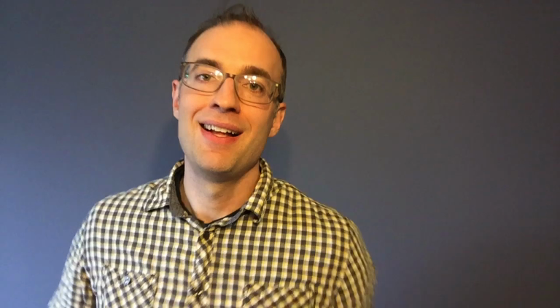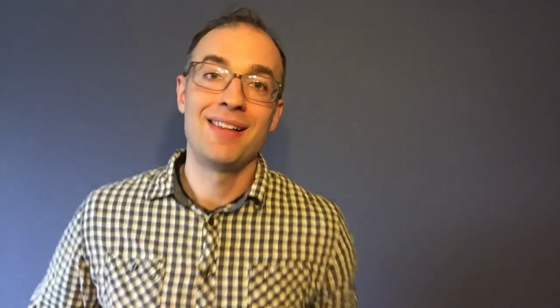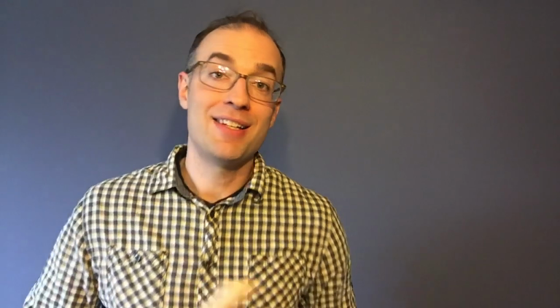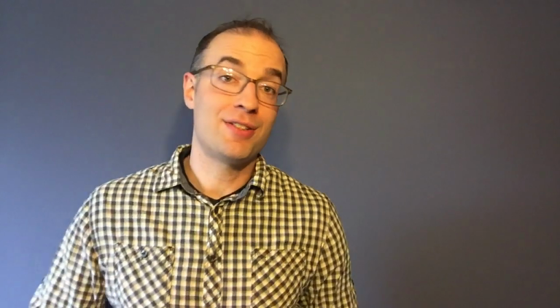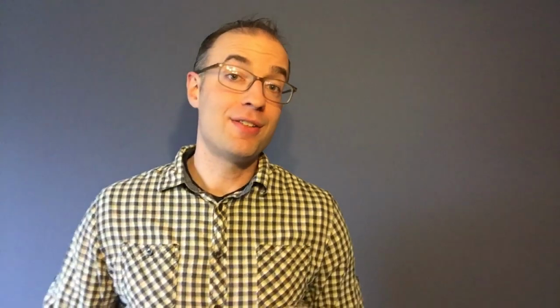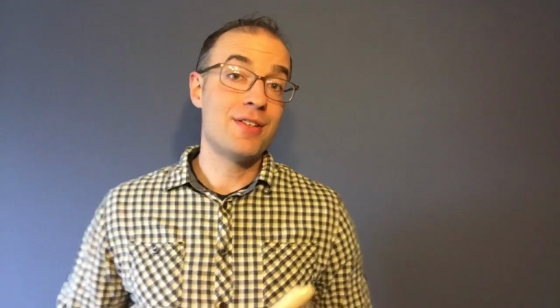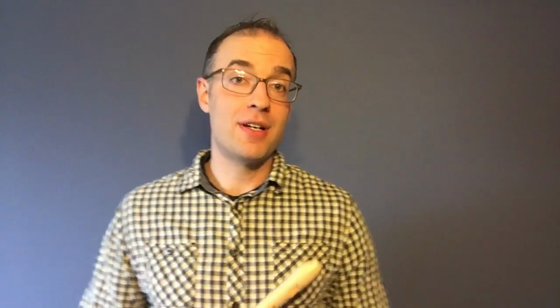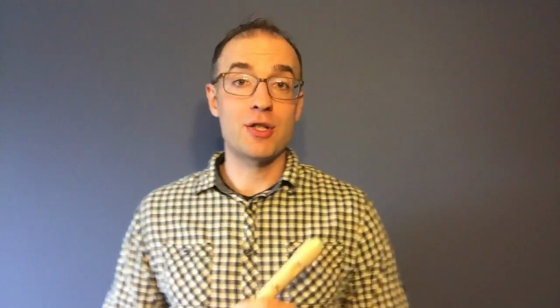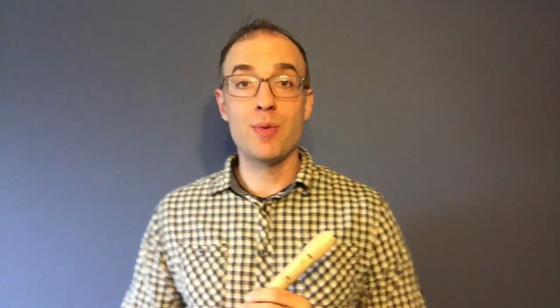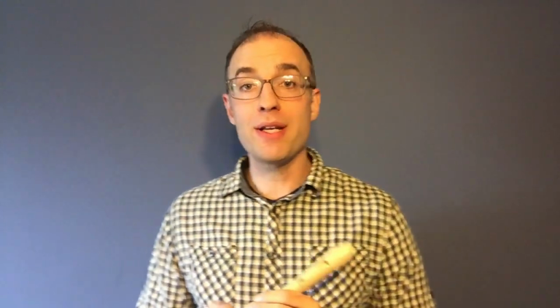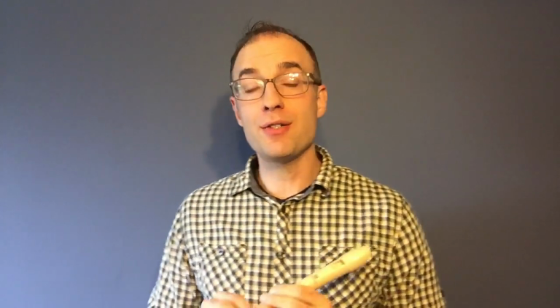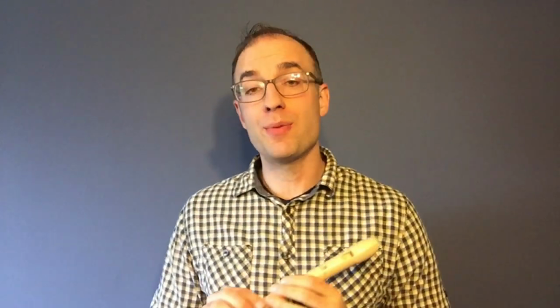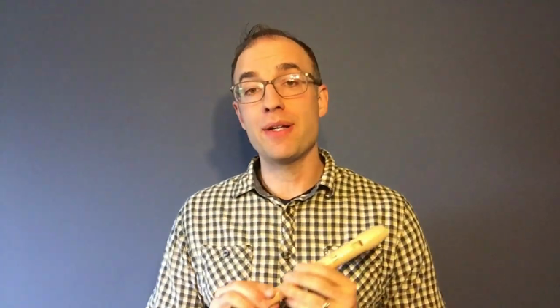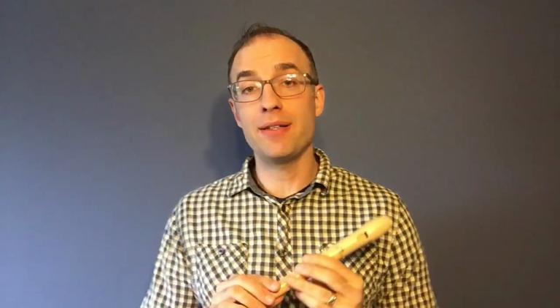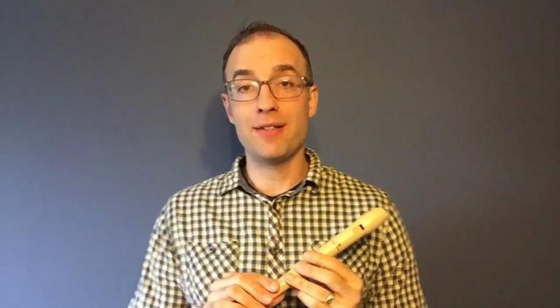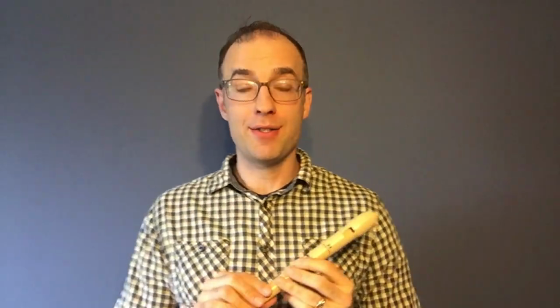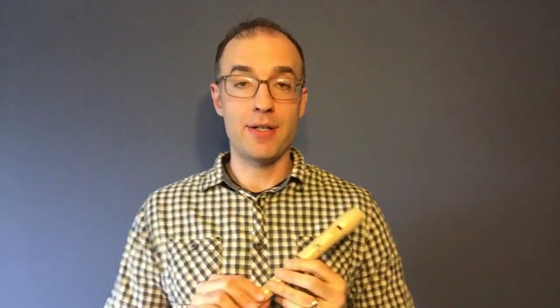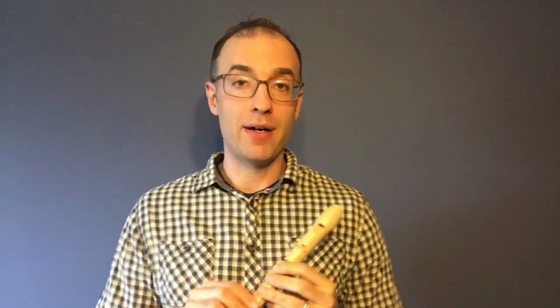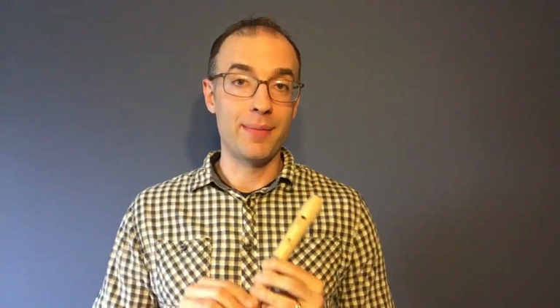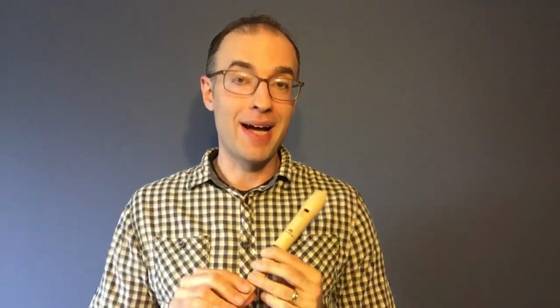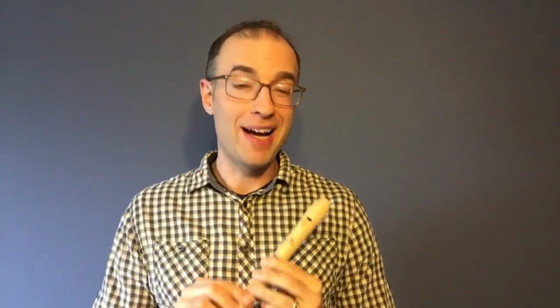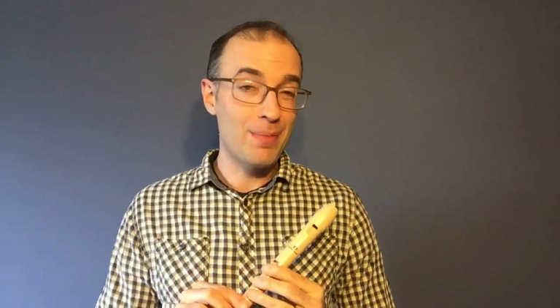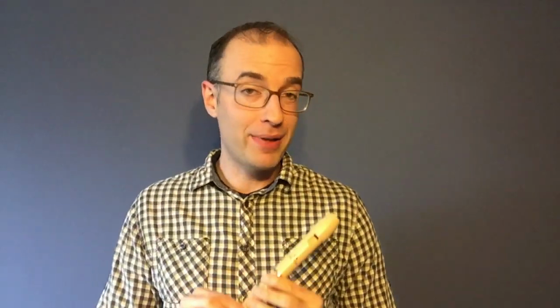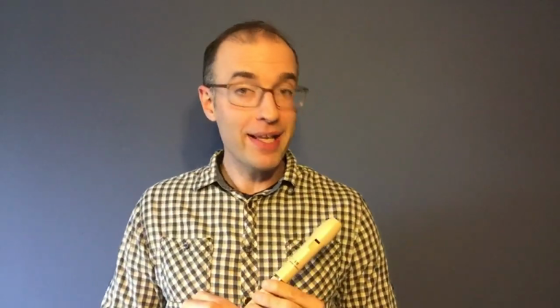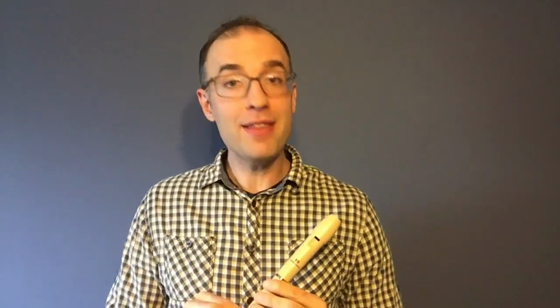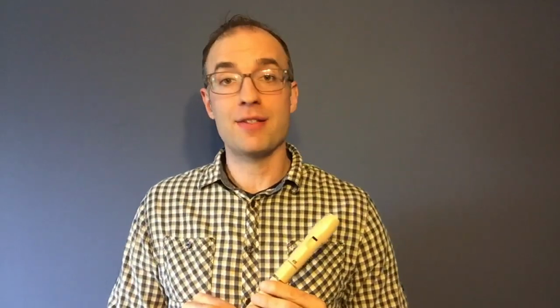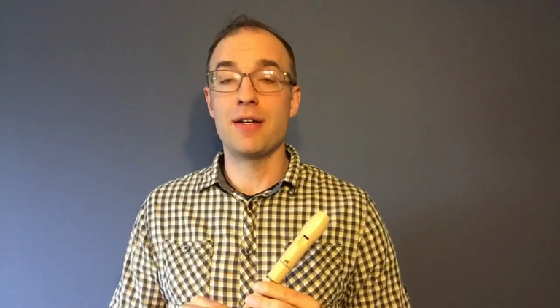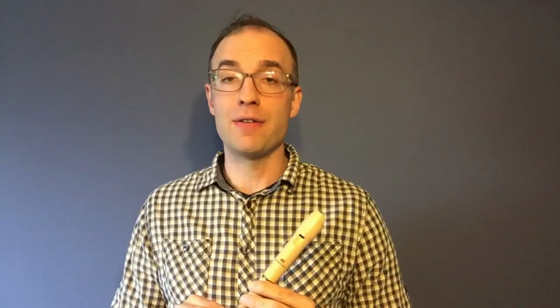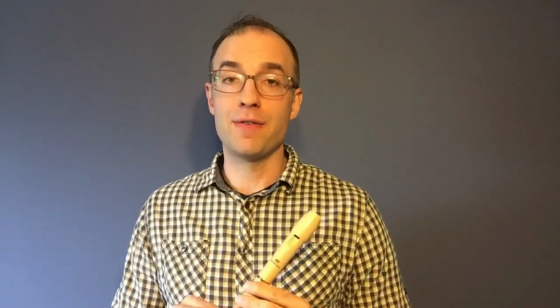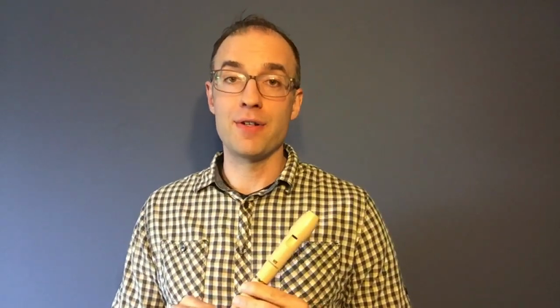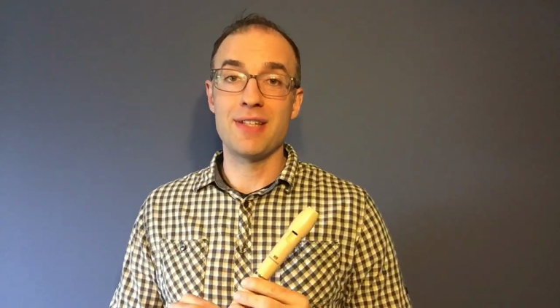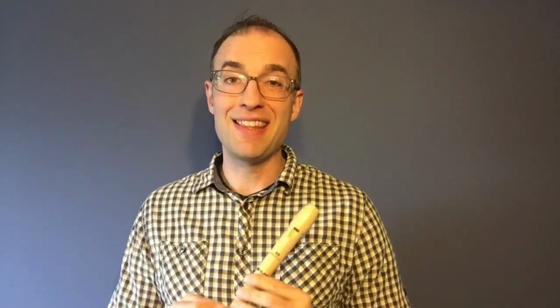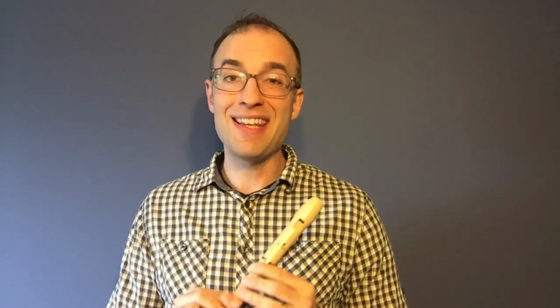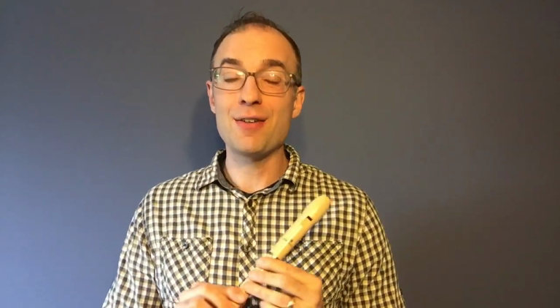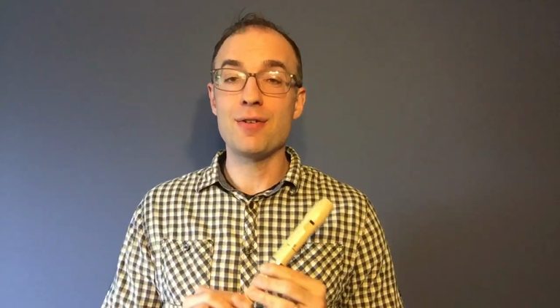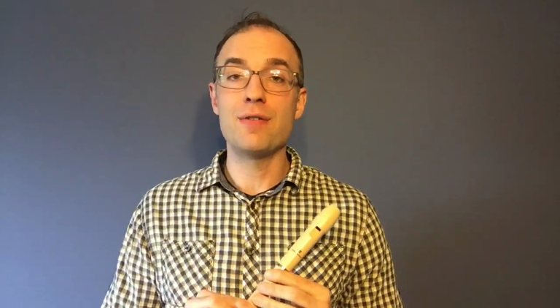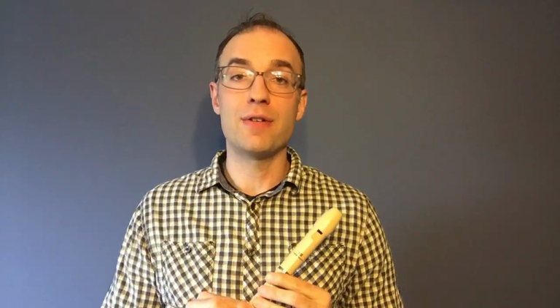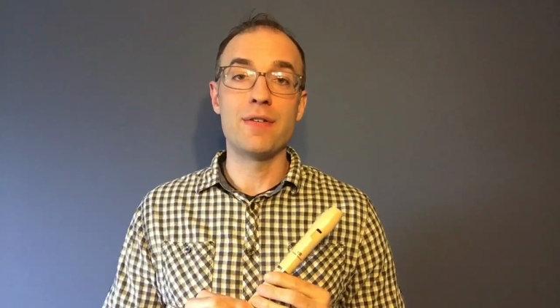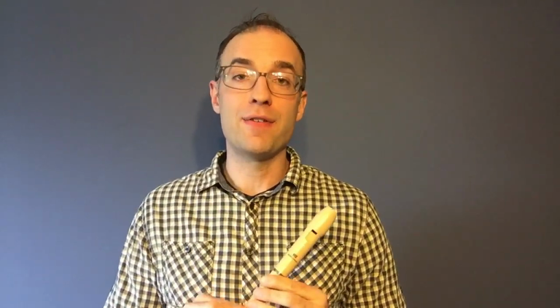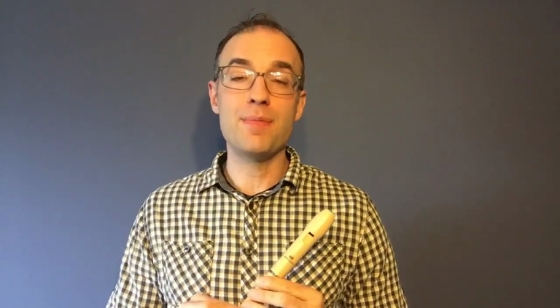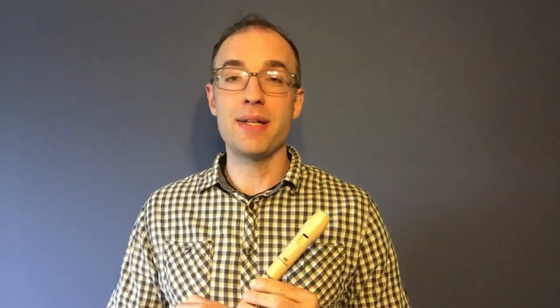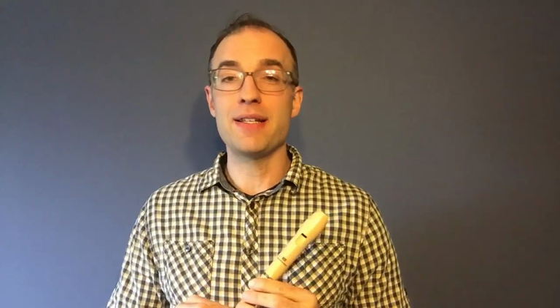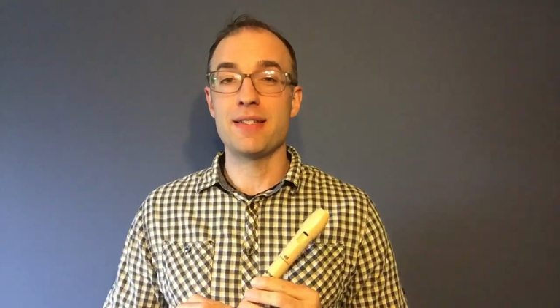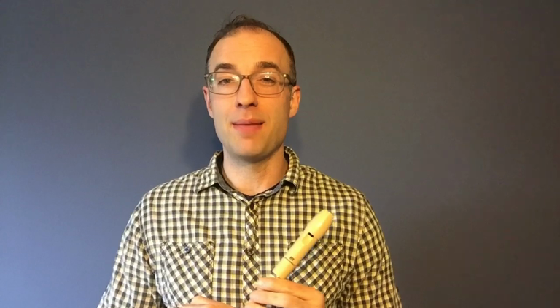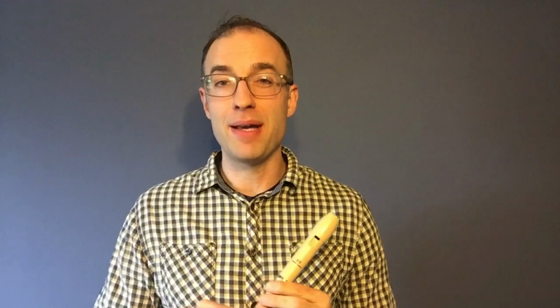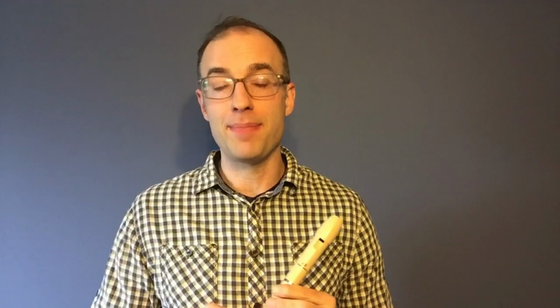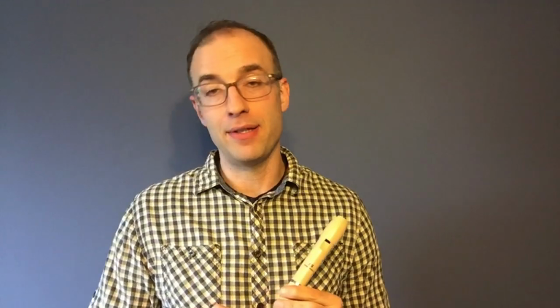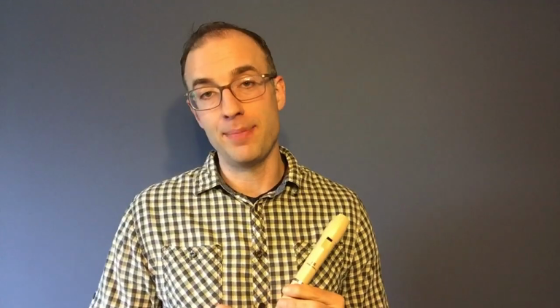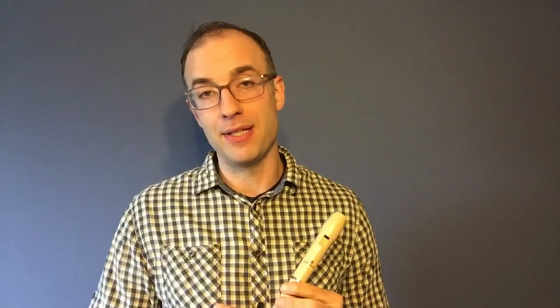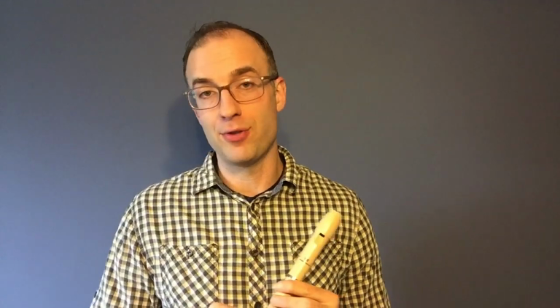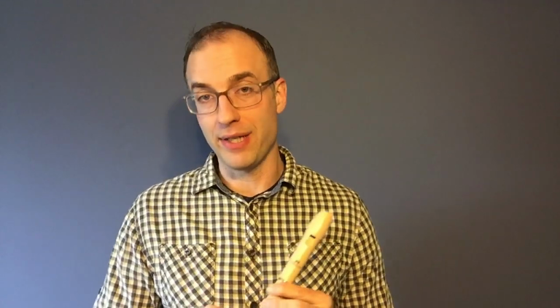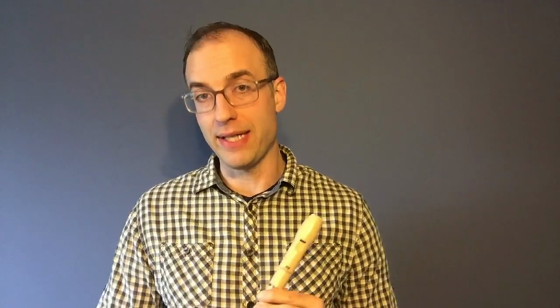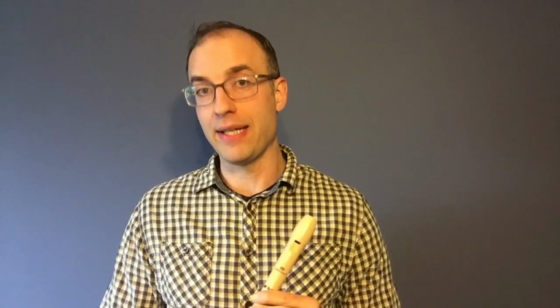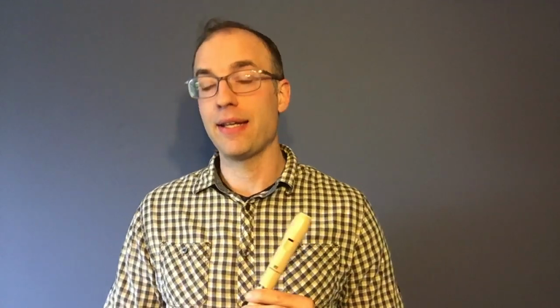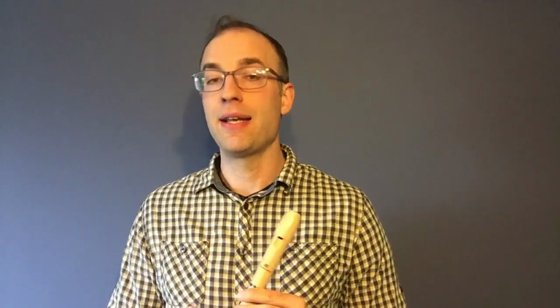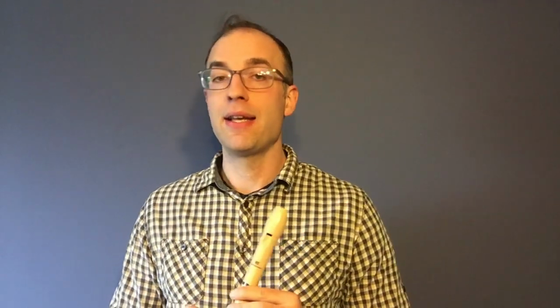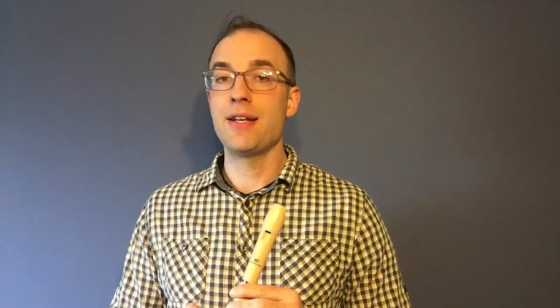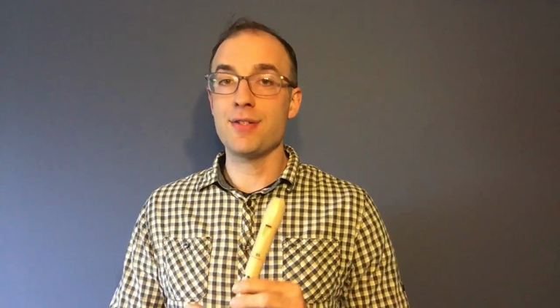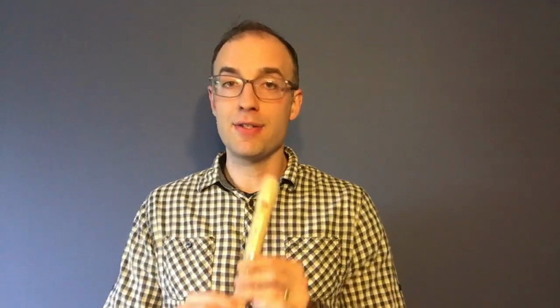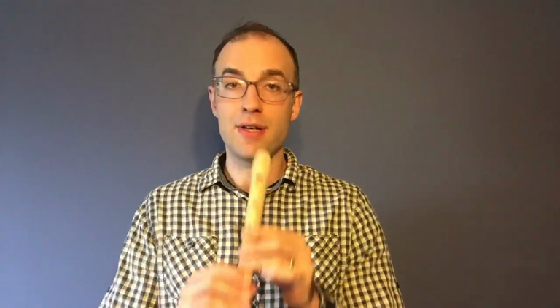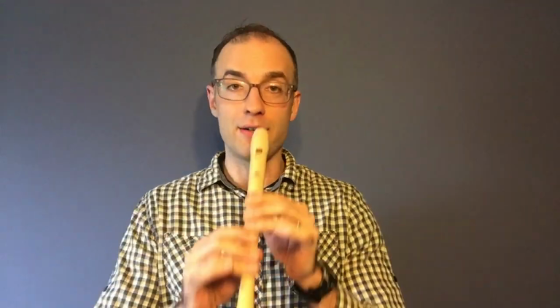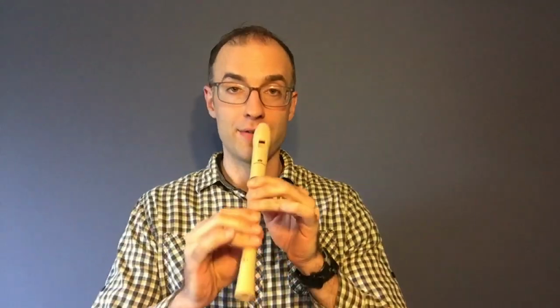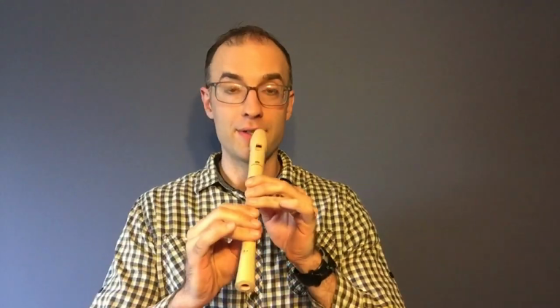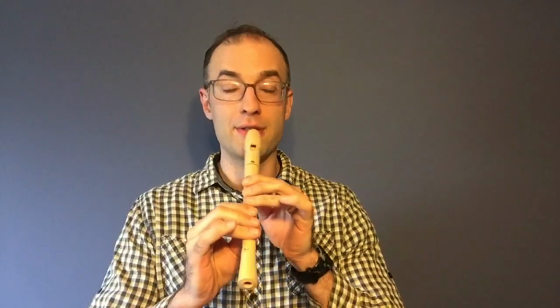Let's learn the song Twinkle Twinkle Little Star. I'll play the song first and then I'll go over a few places that might be a little bit tricky. Here's the song first.